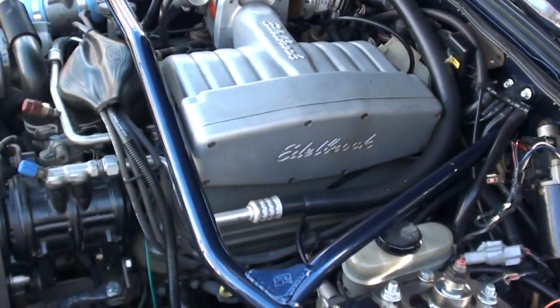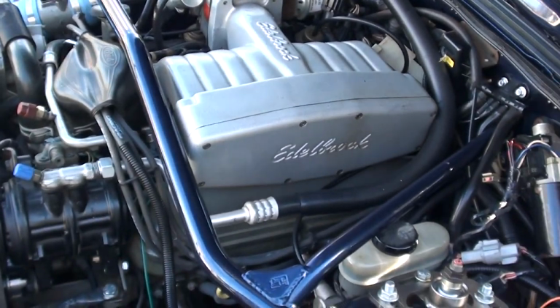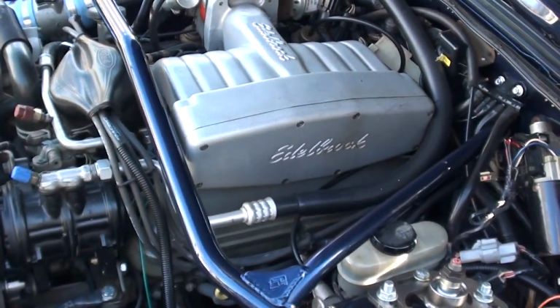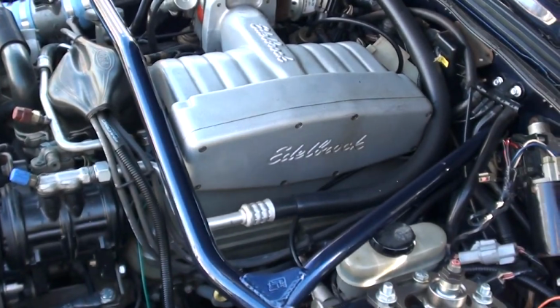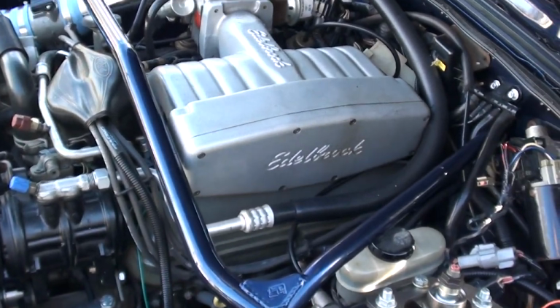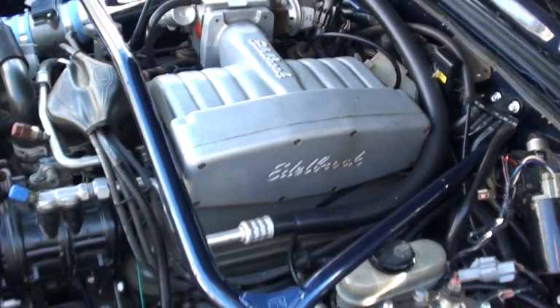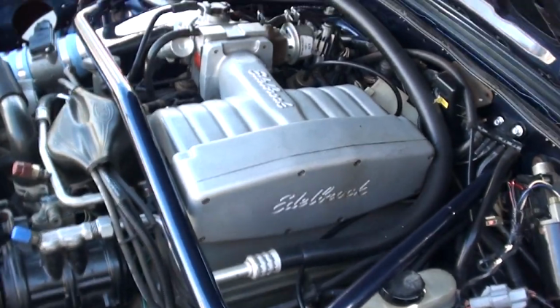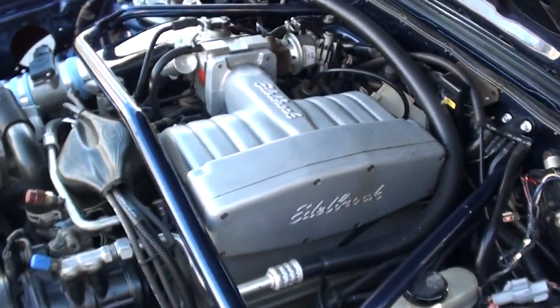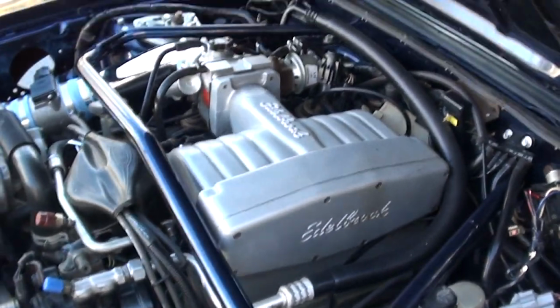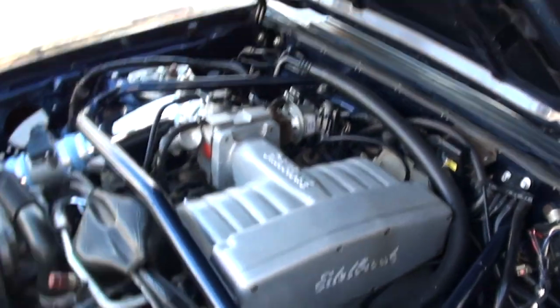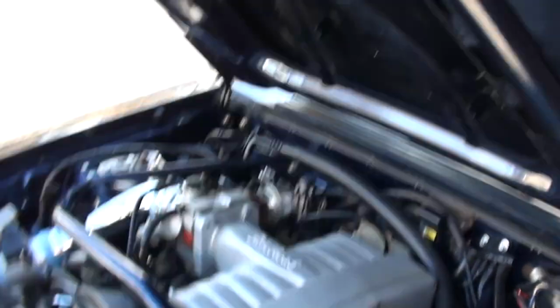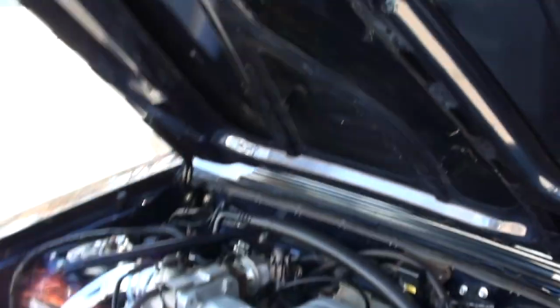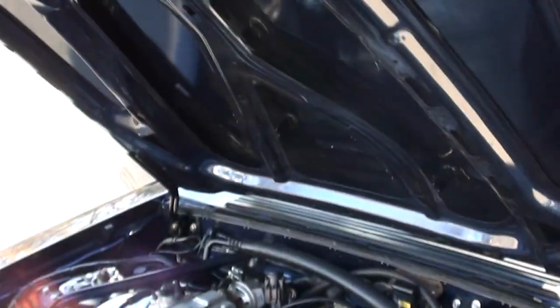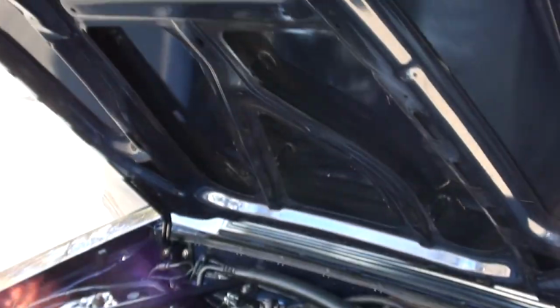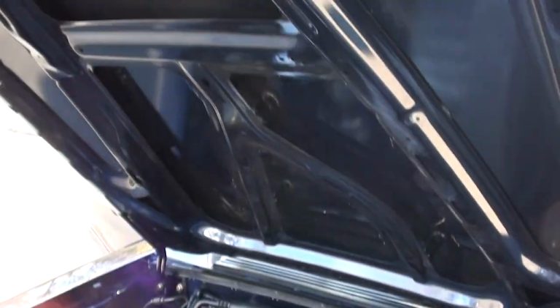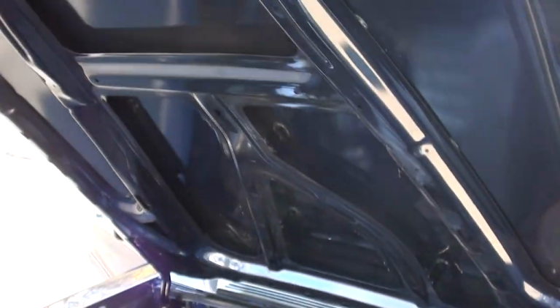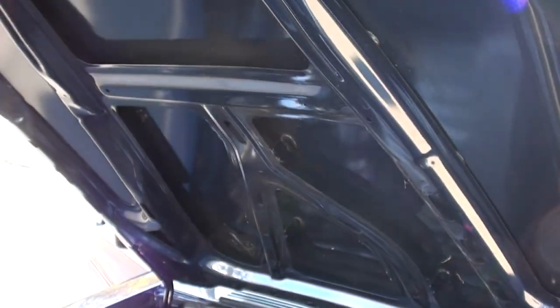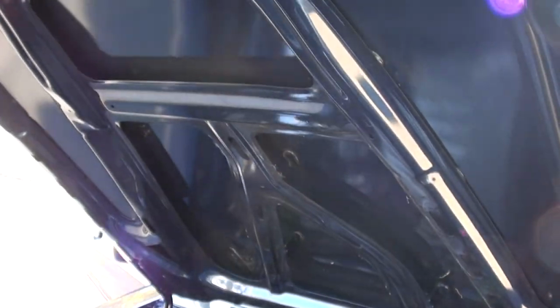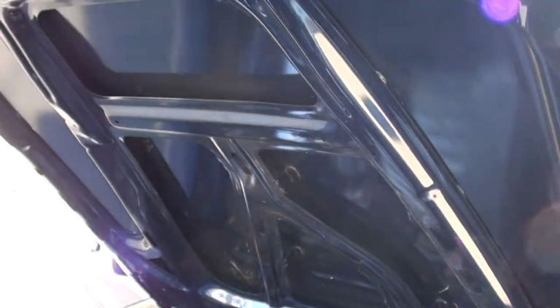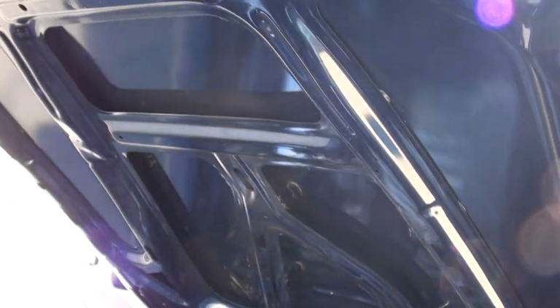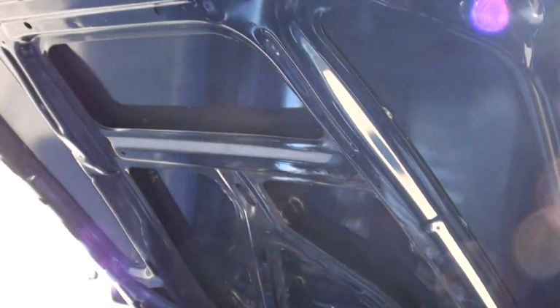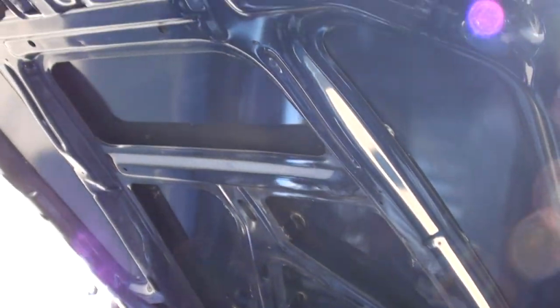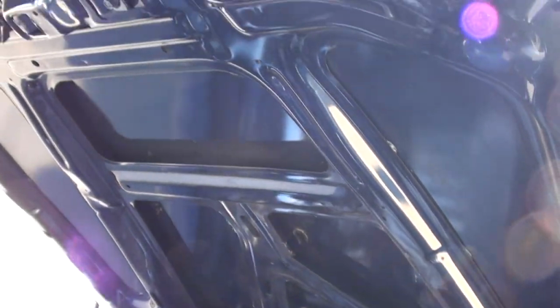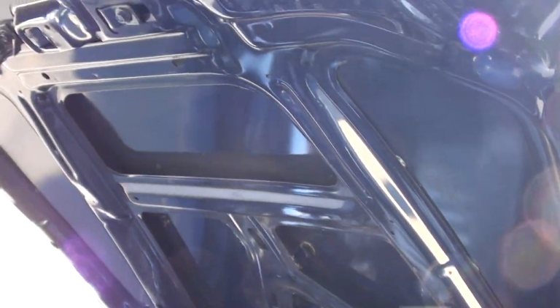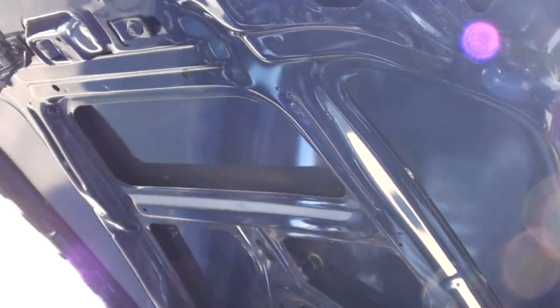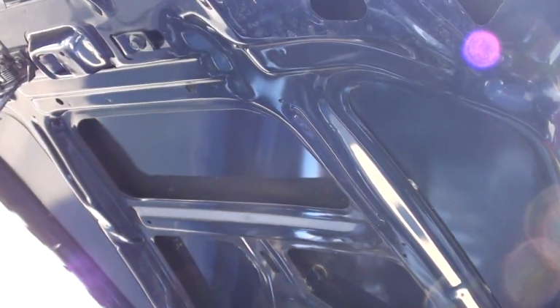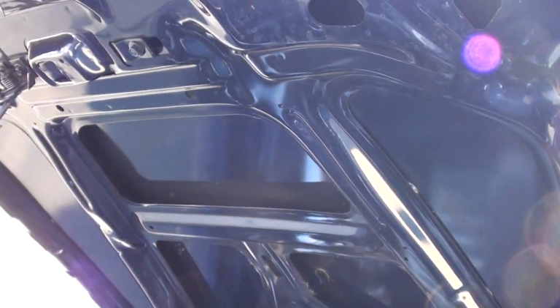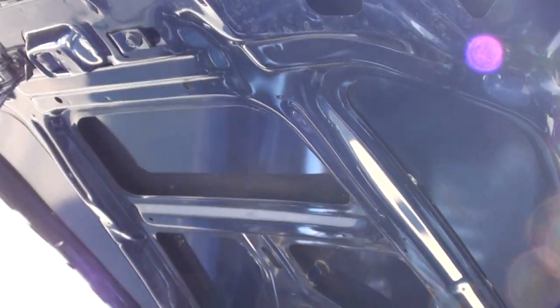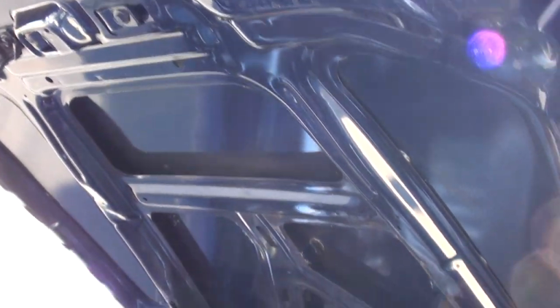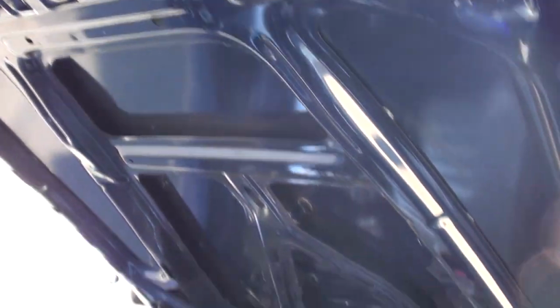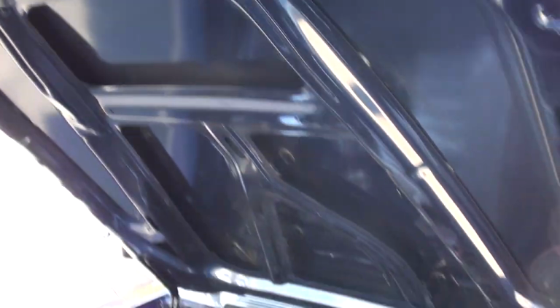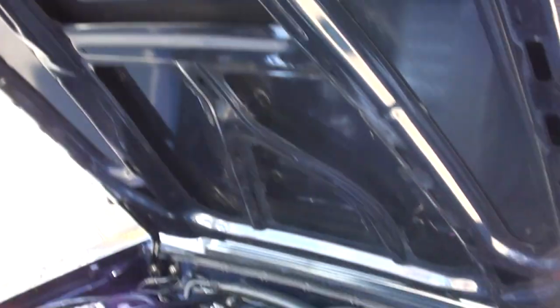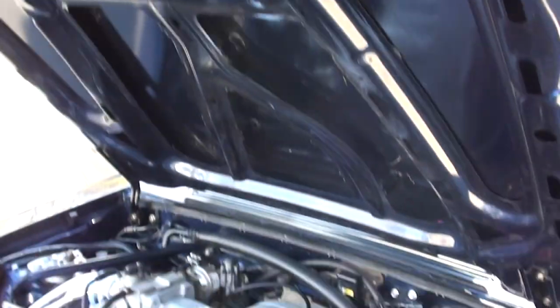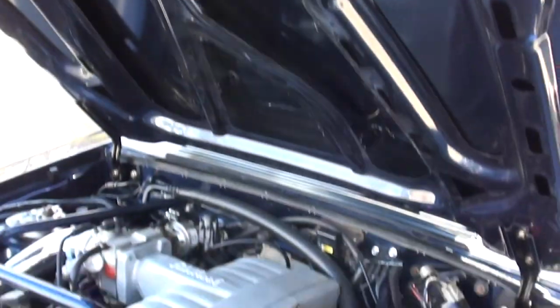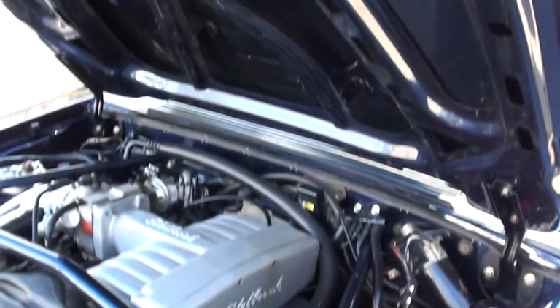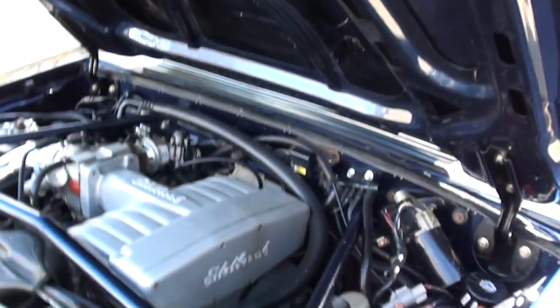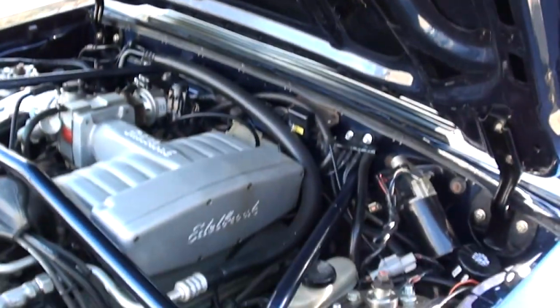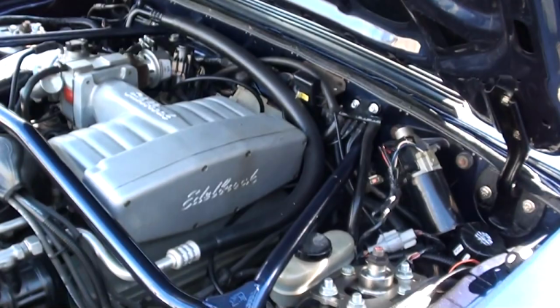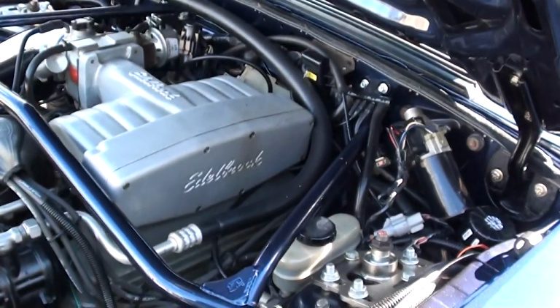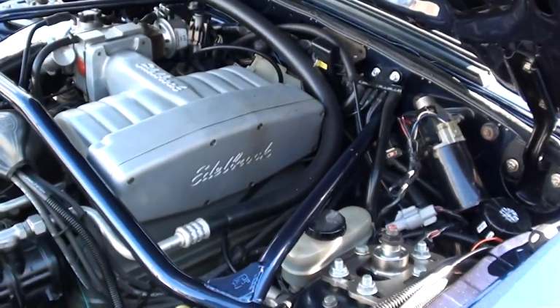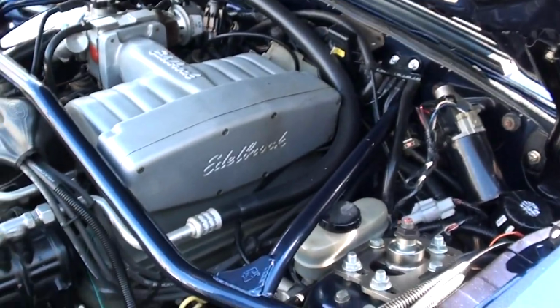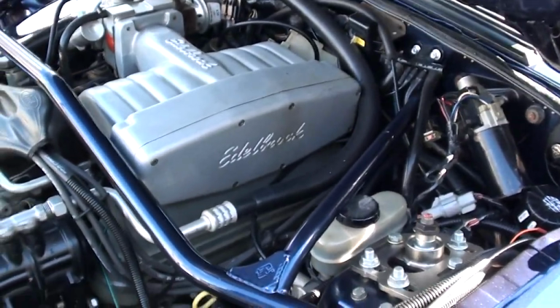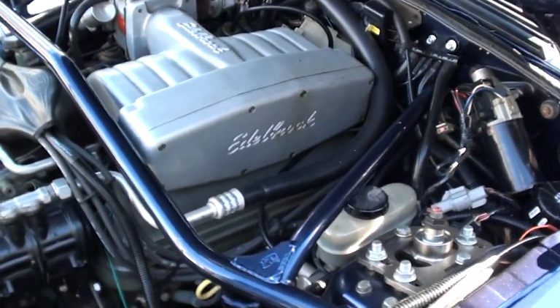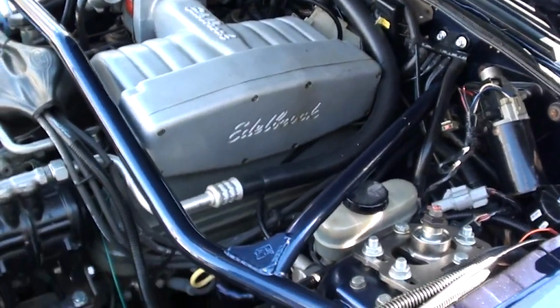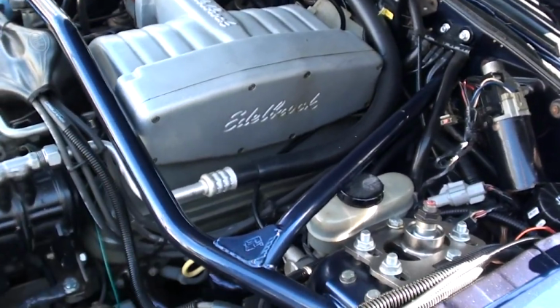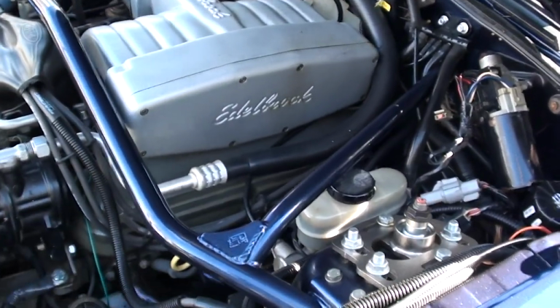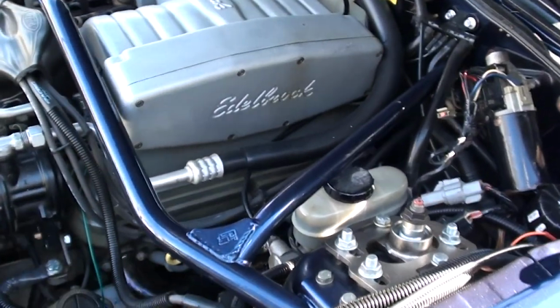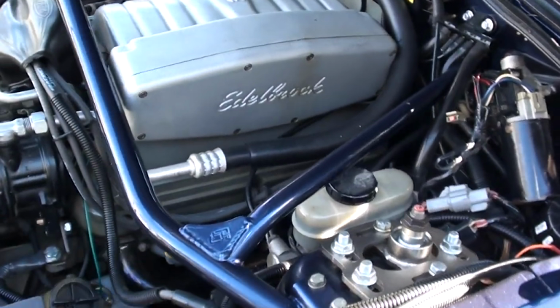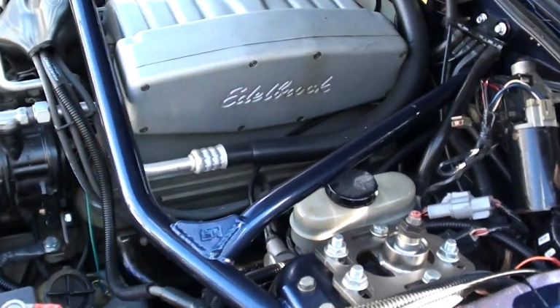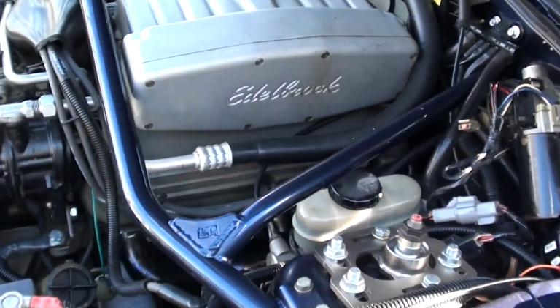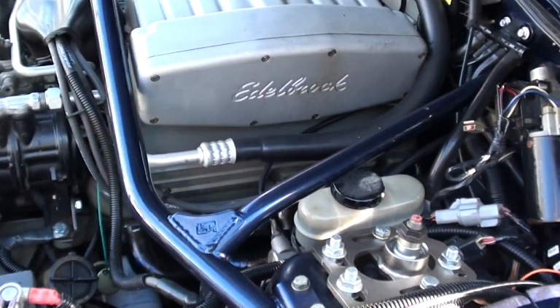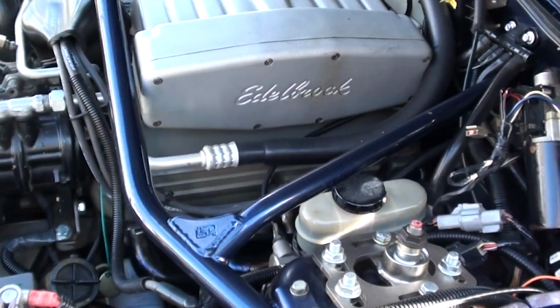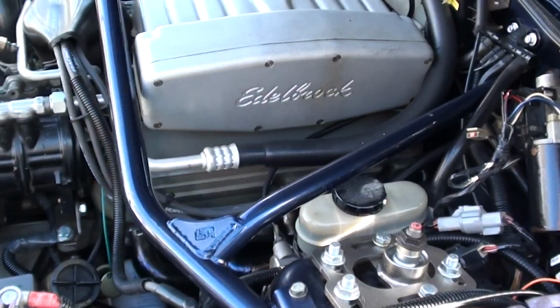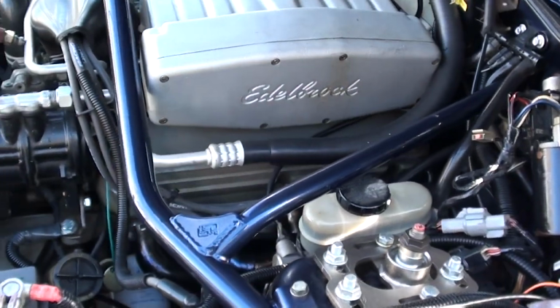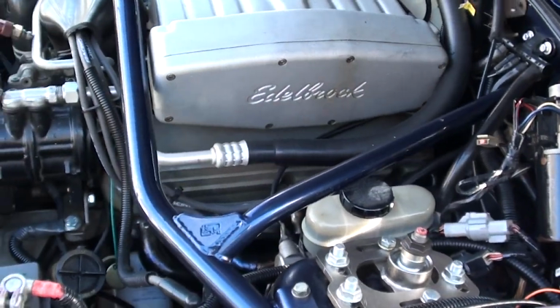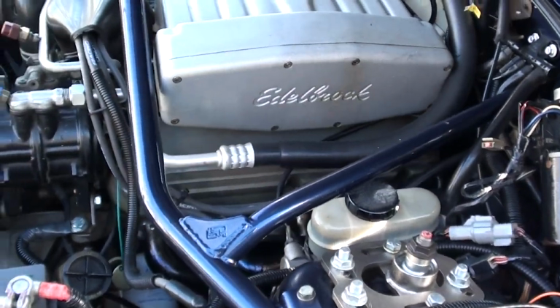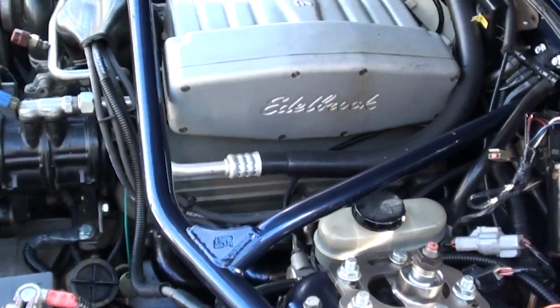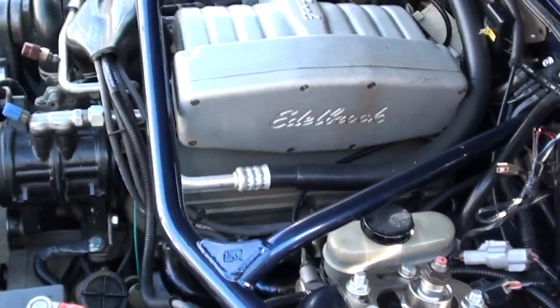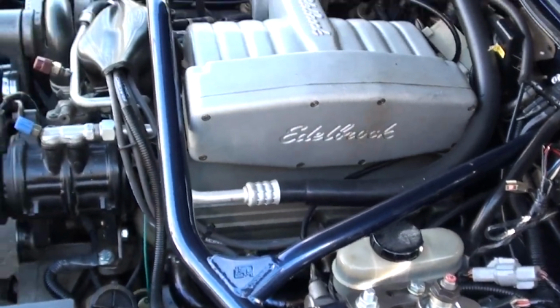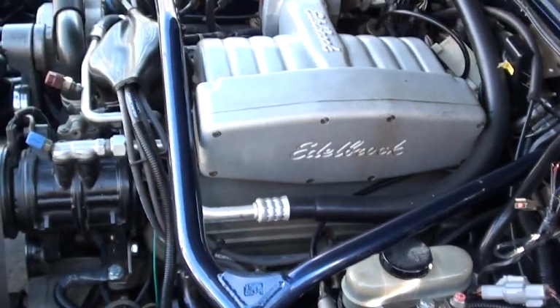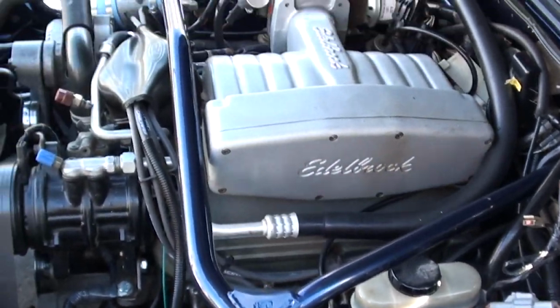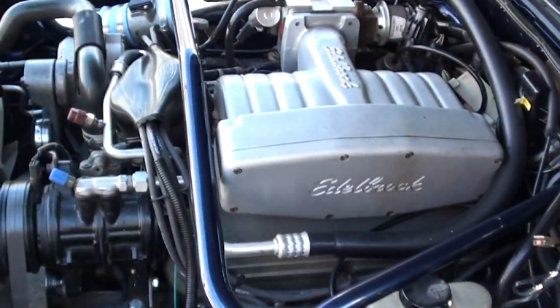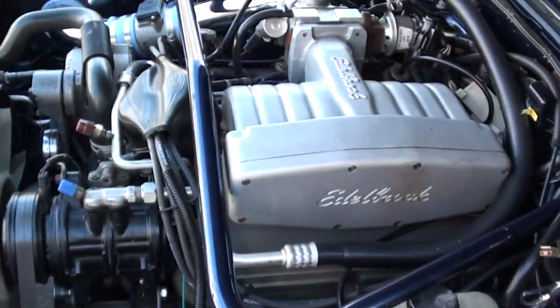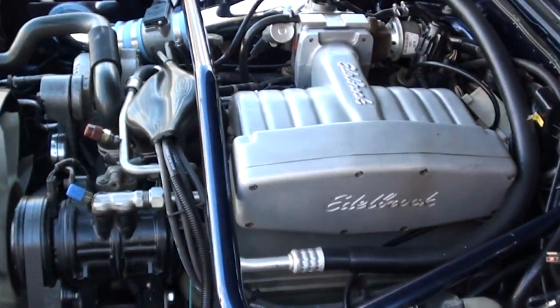The car started with 70,000 miles on it and I think it's right at 2,200 right now on the custom build.